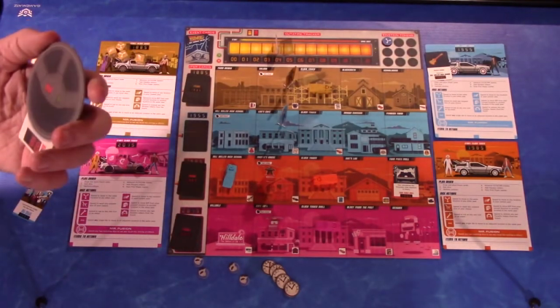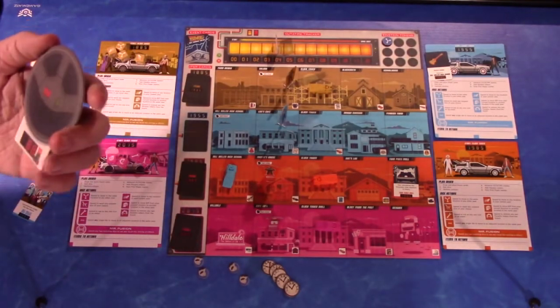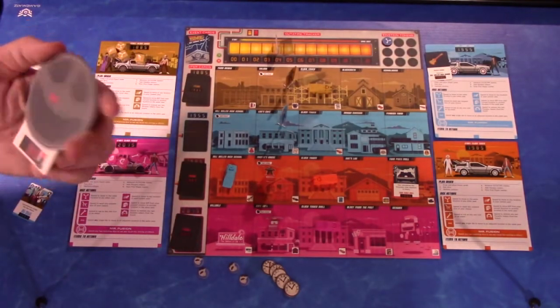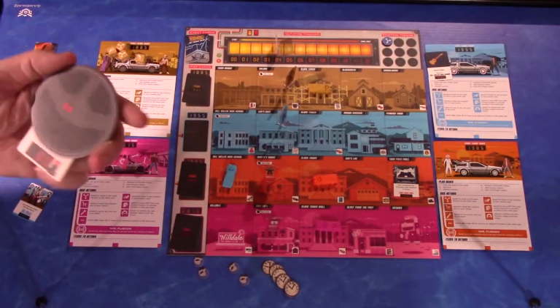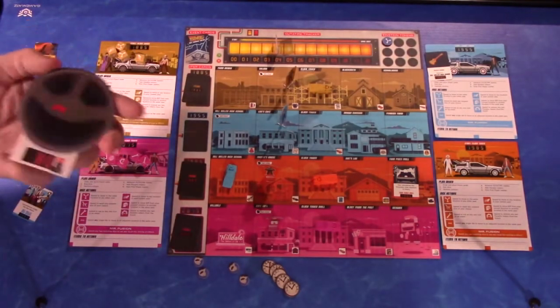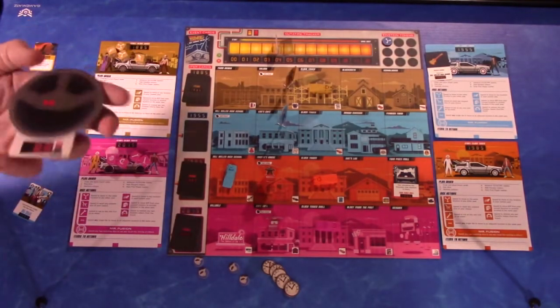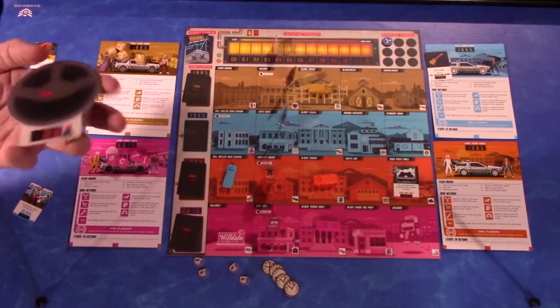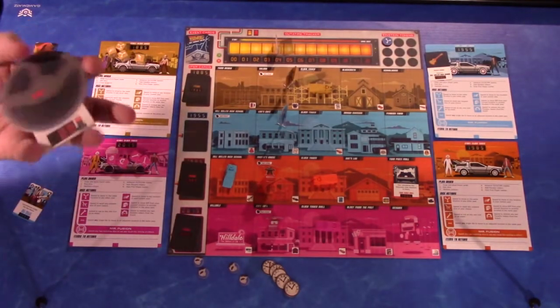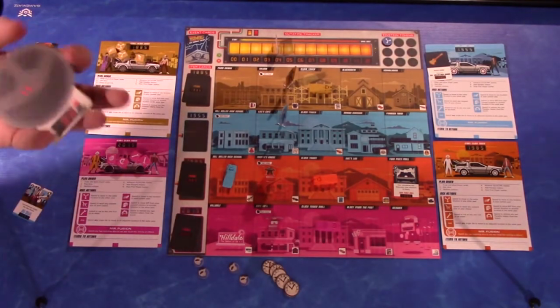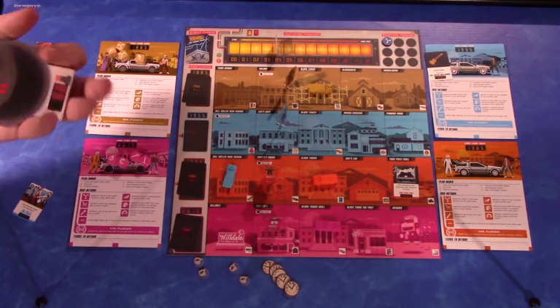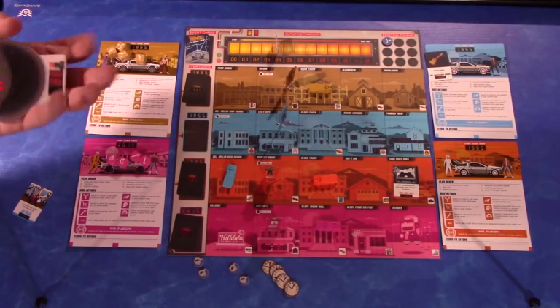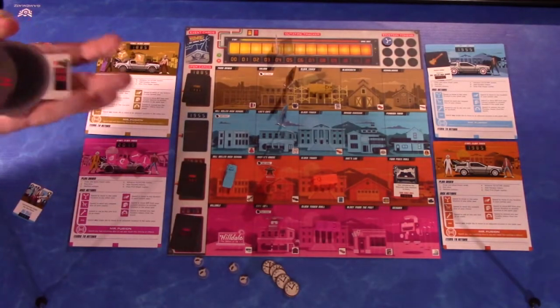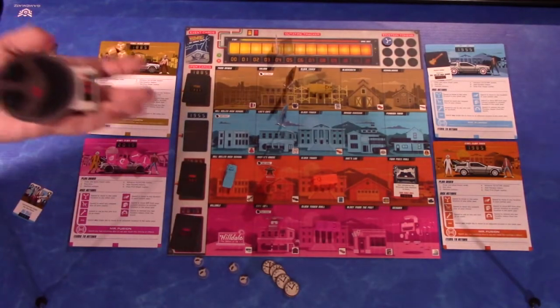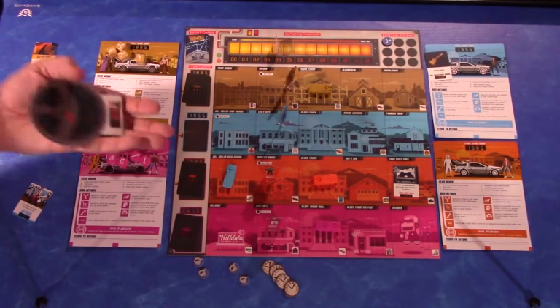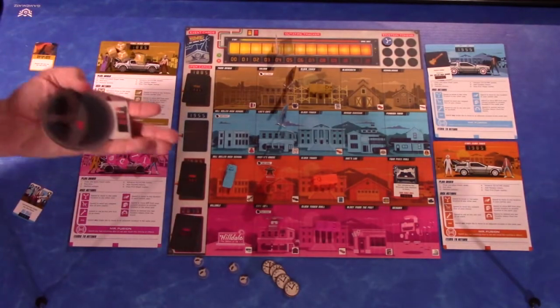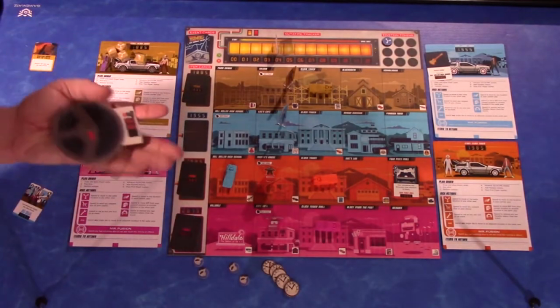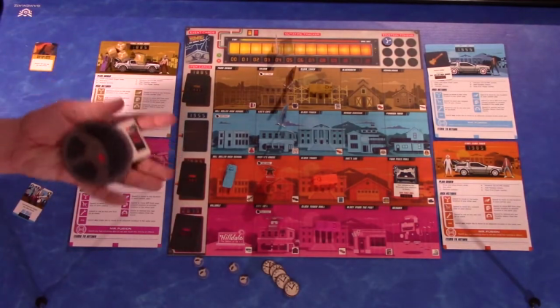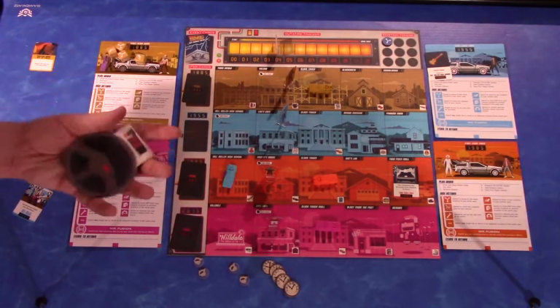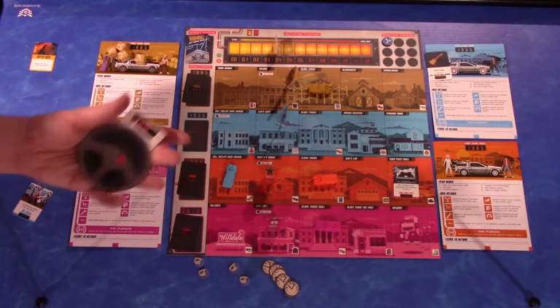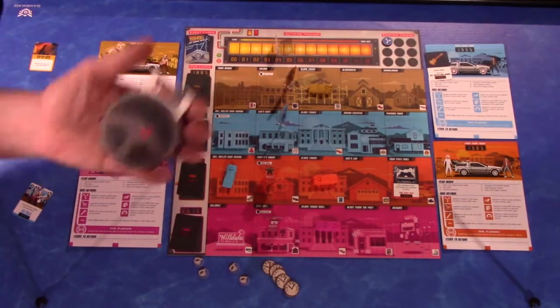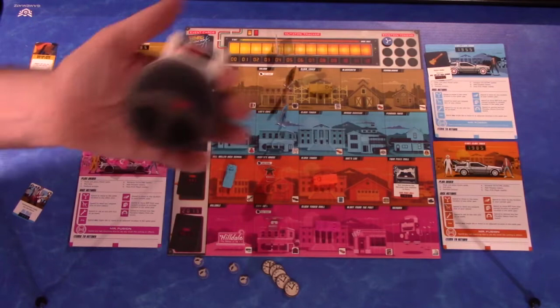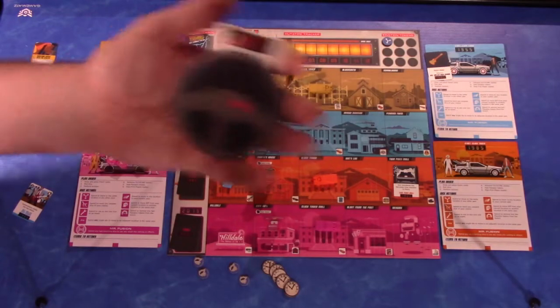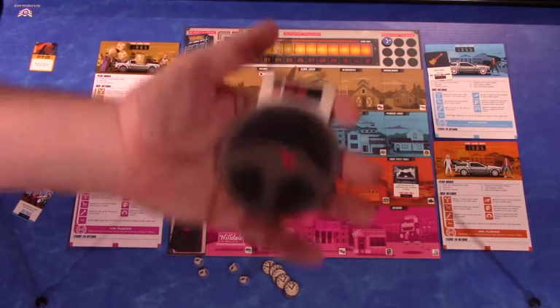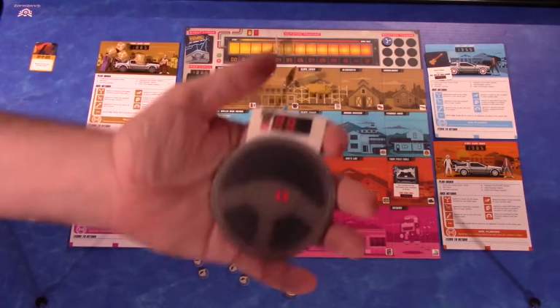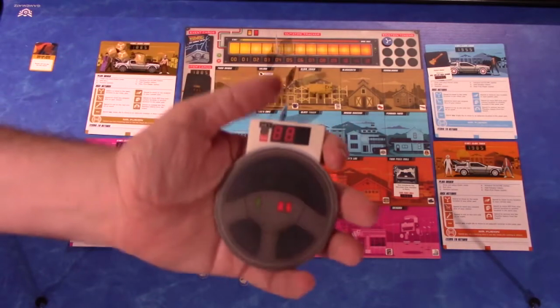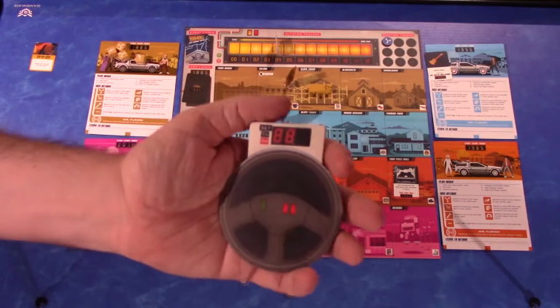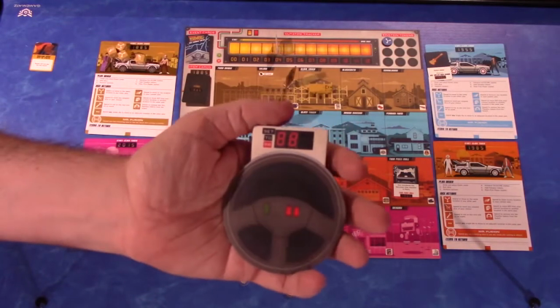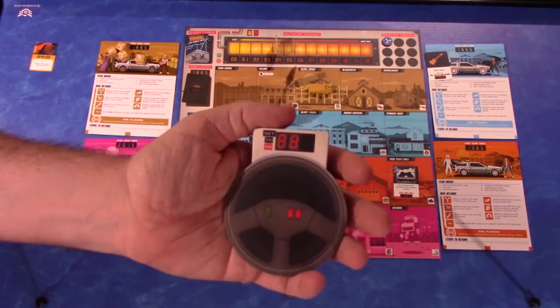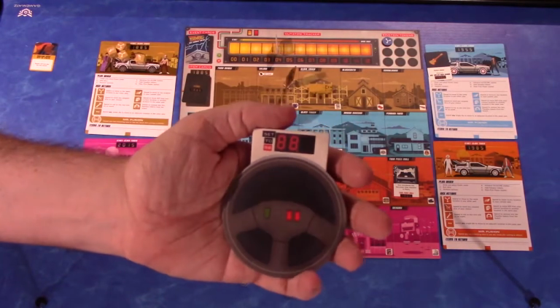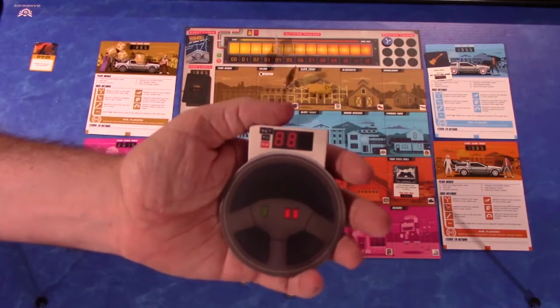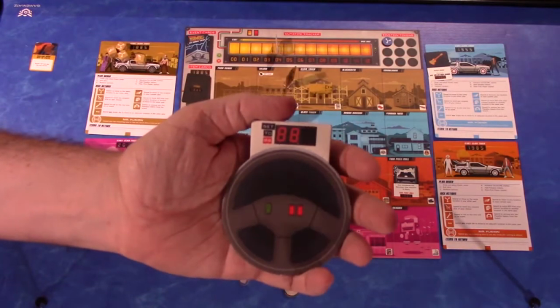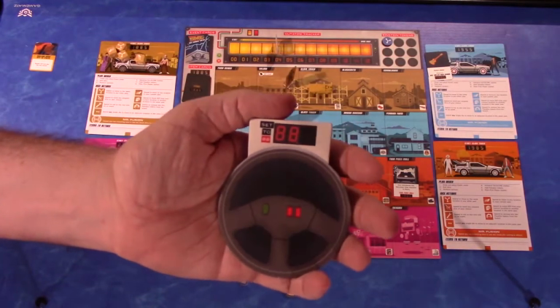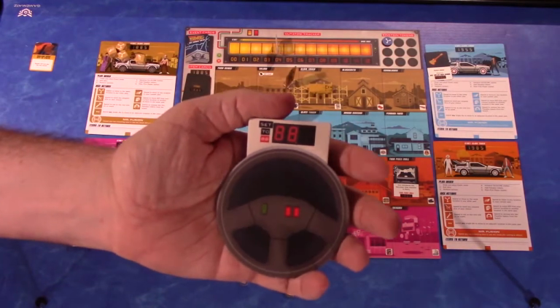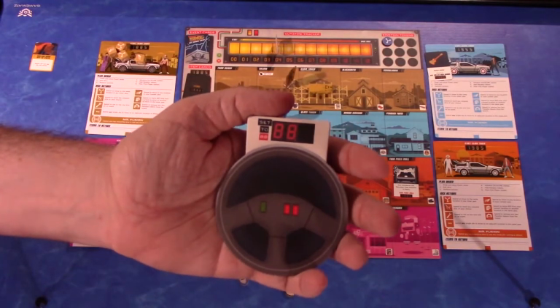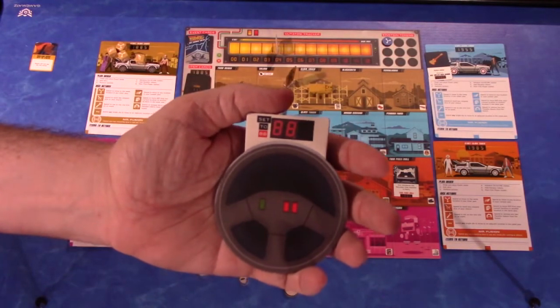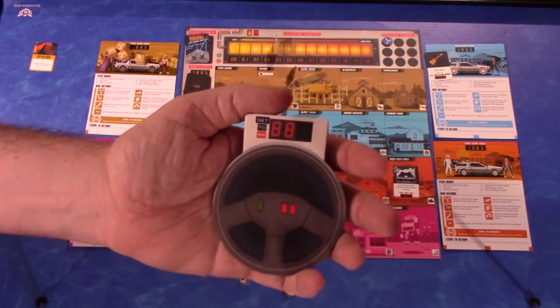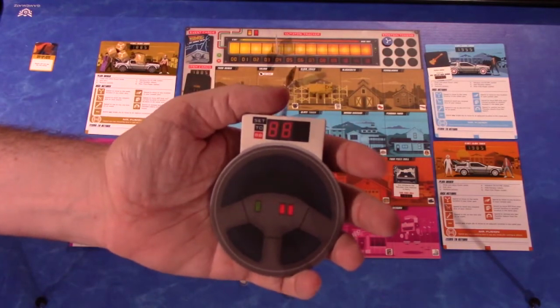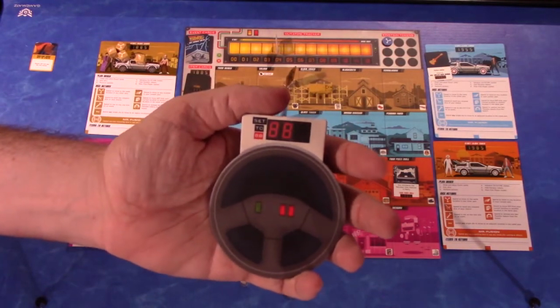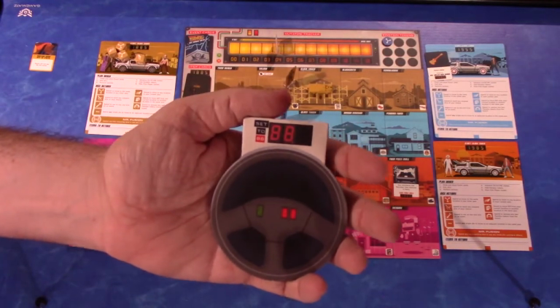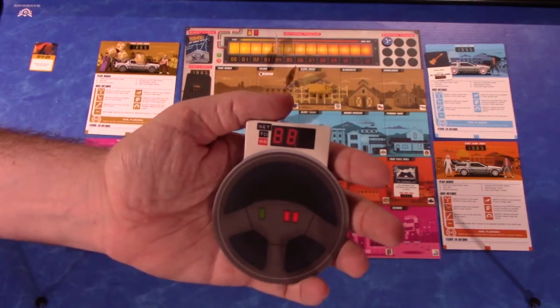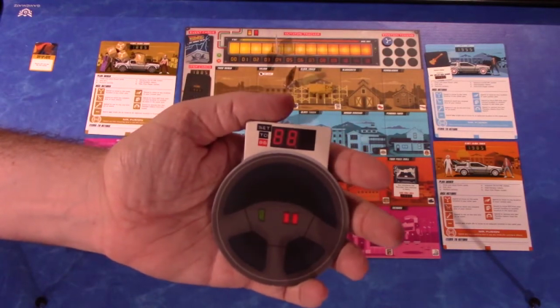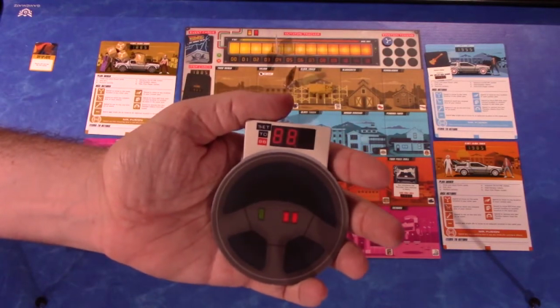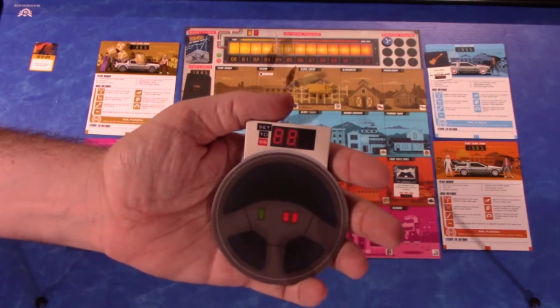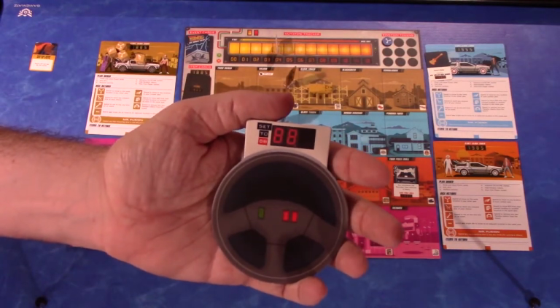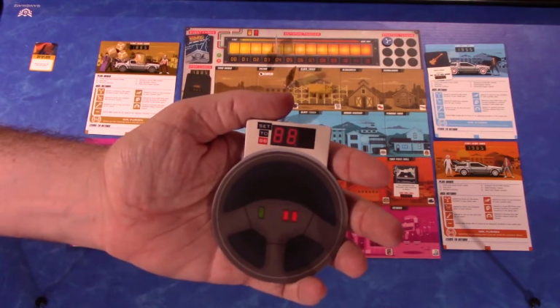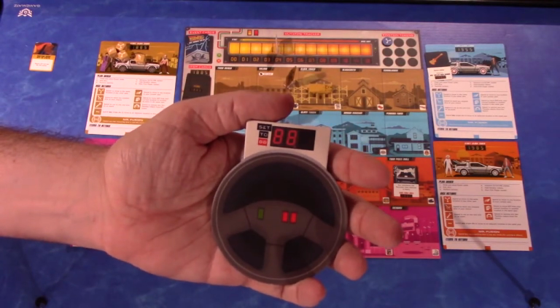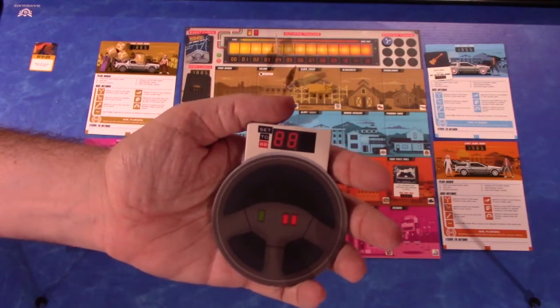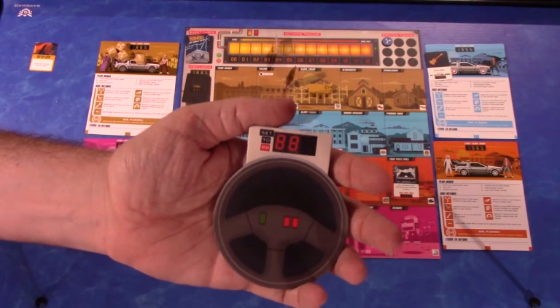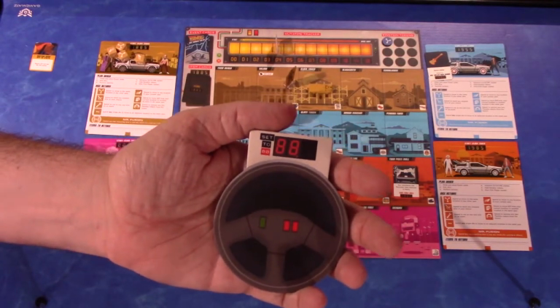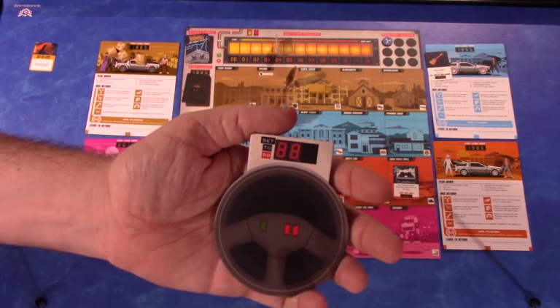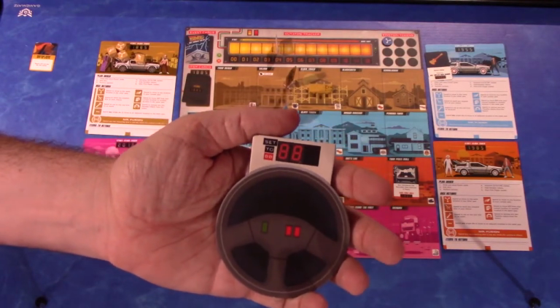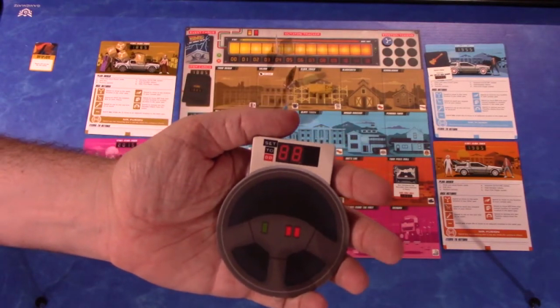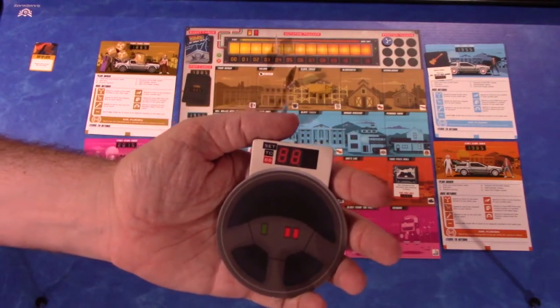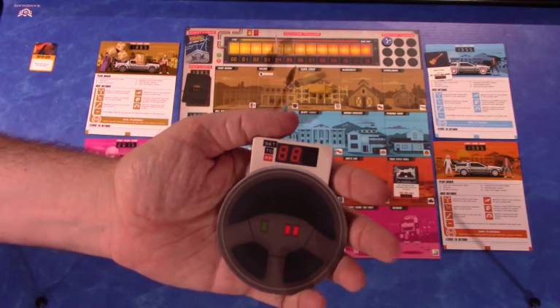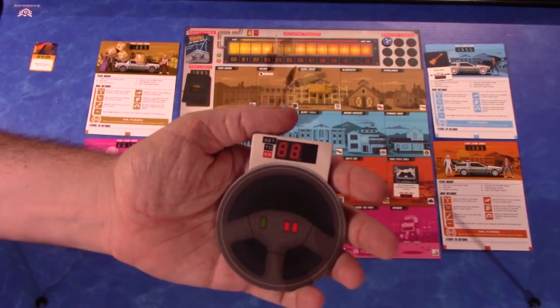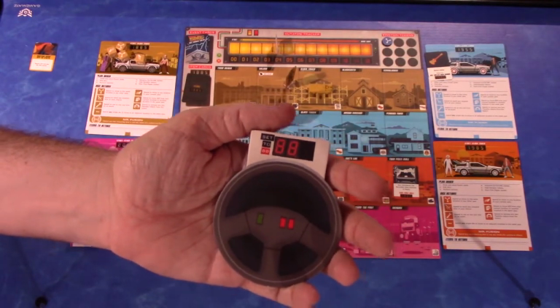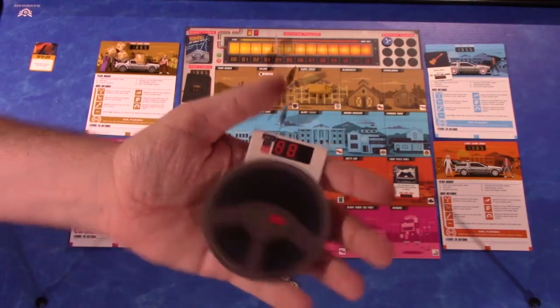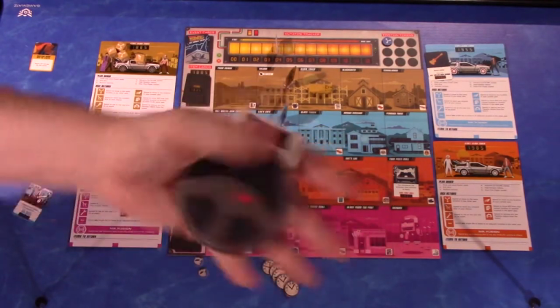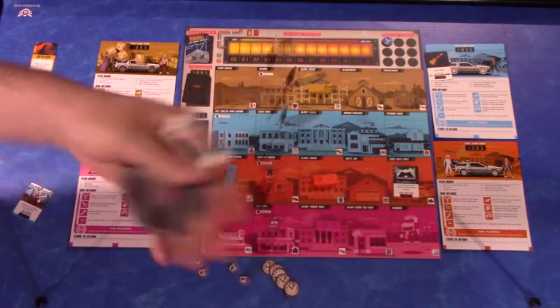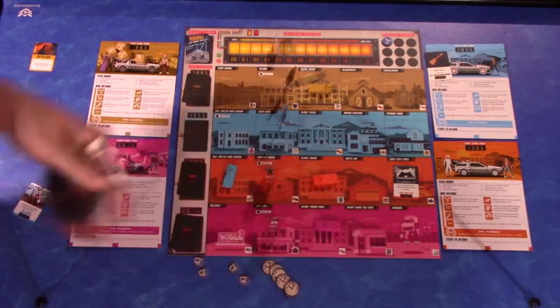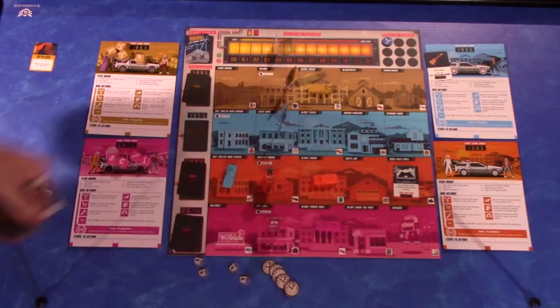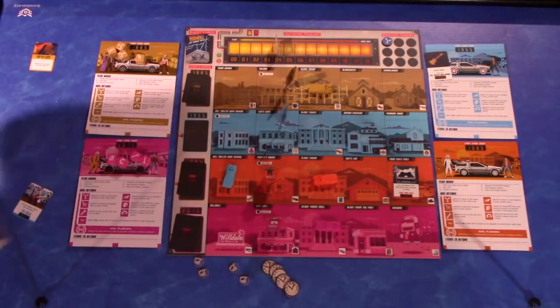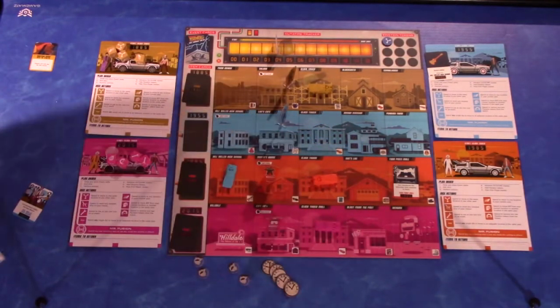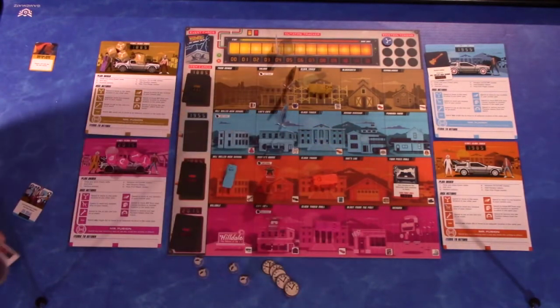This is the first player marker — it's a DeLorean steering wheel. I thought that was pretty cool.